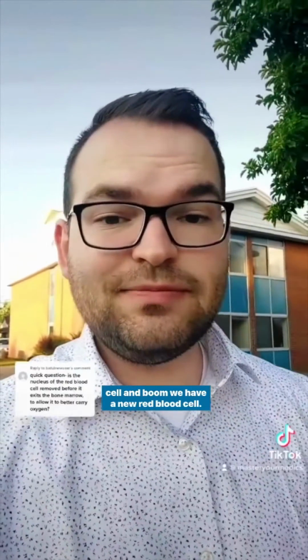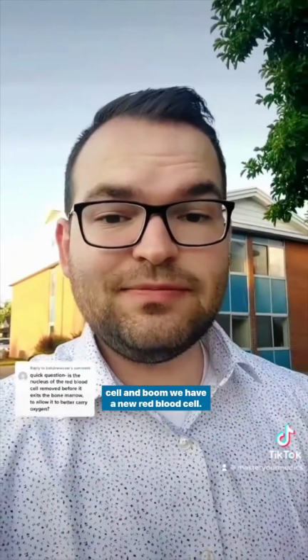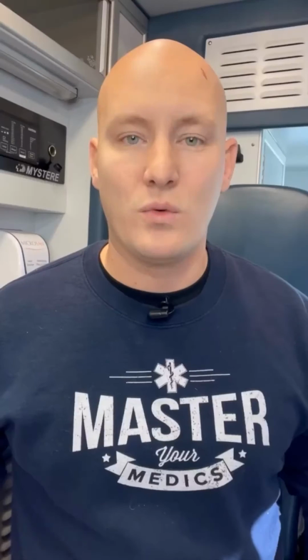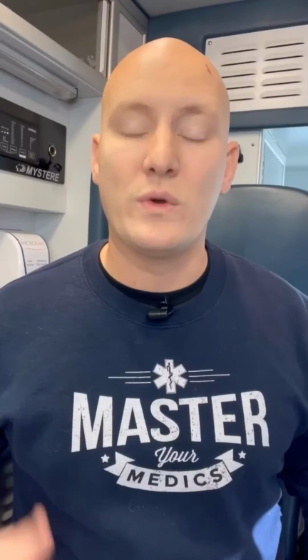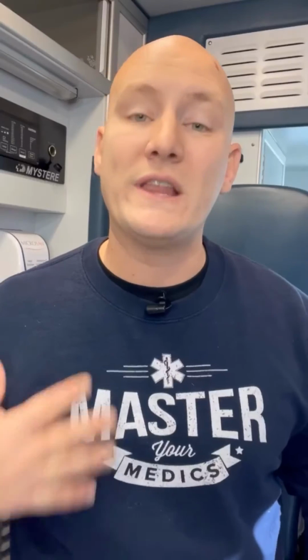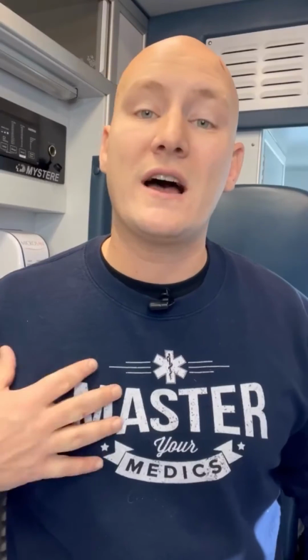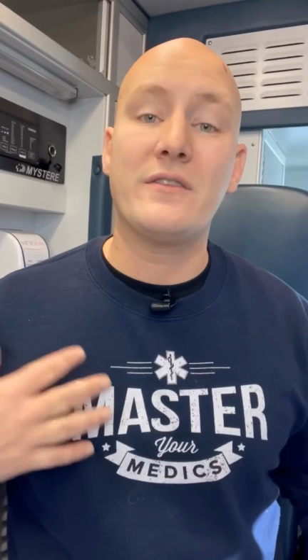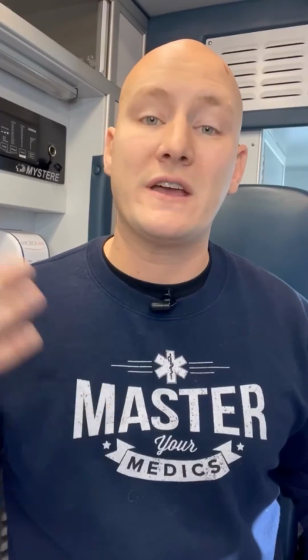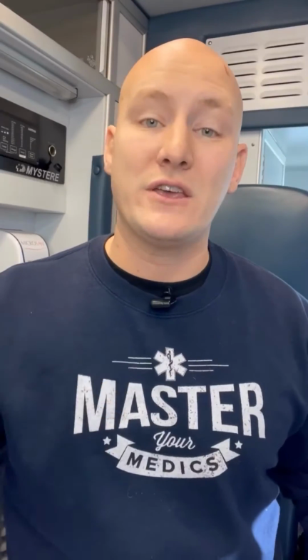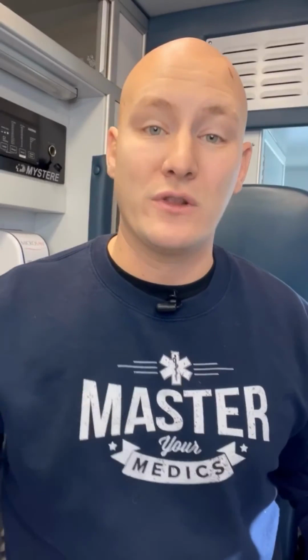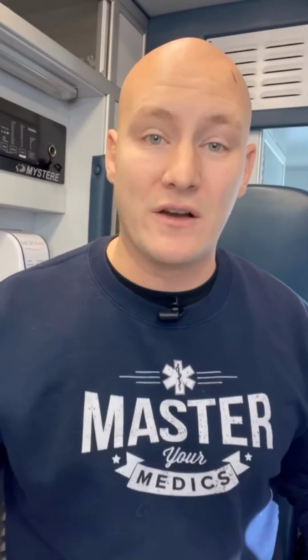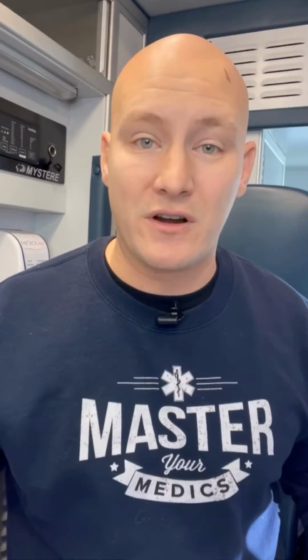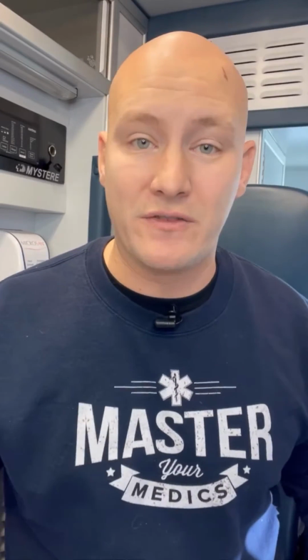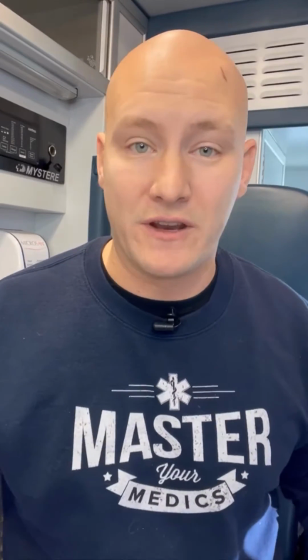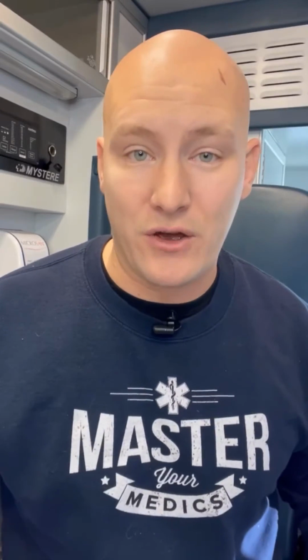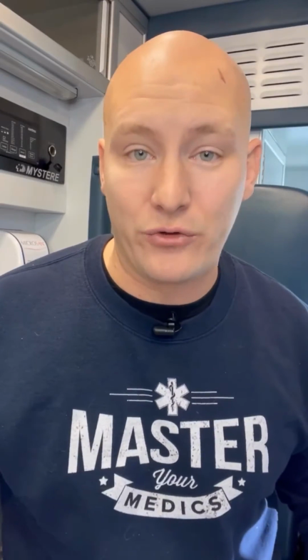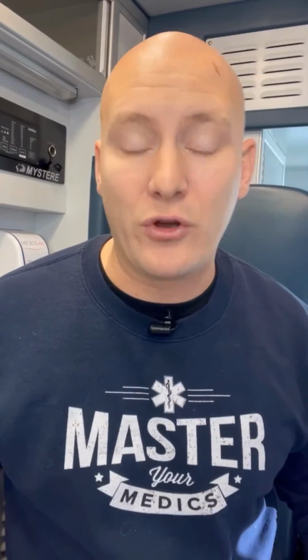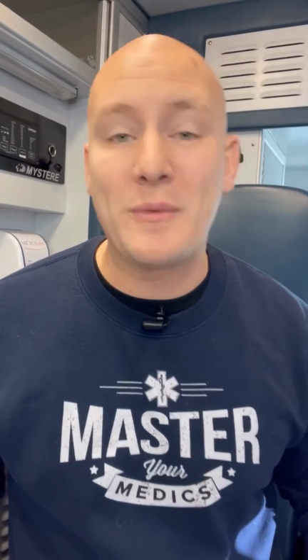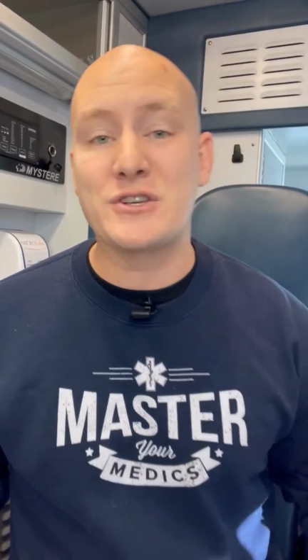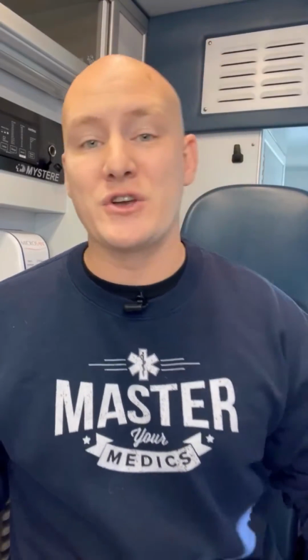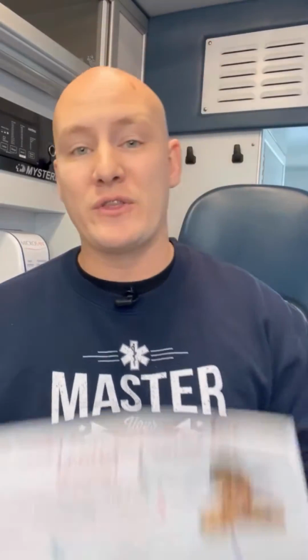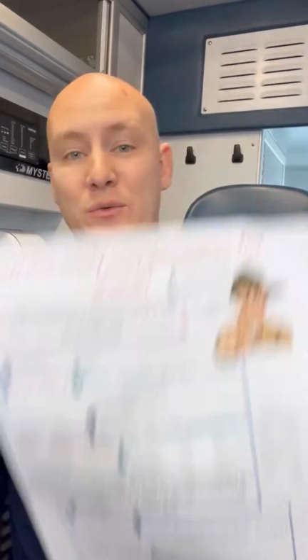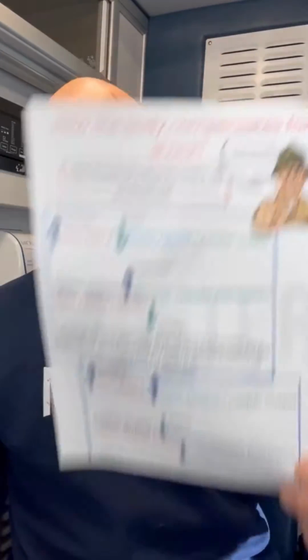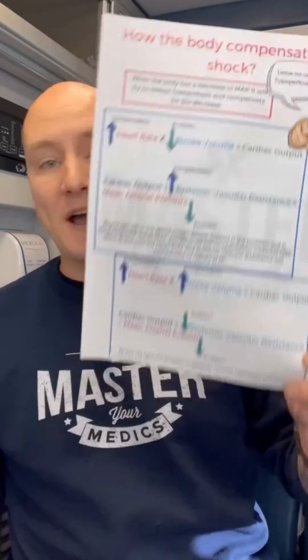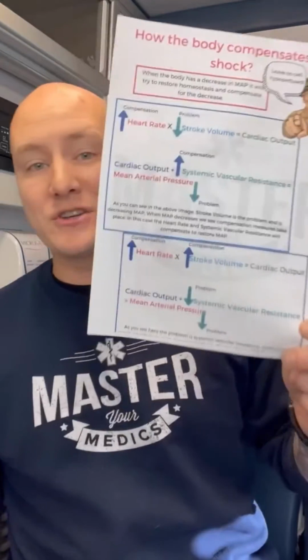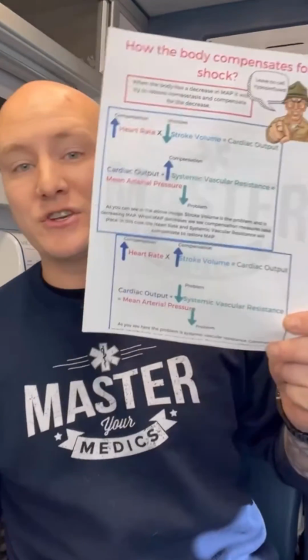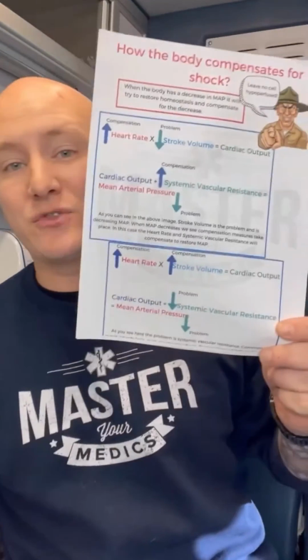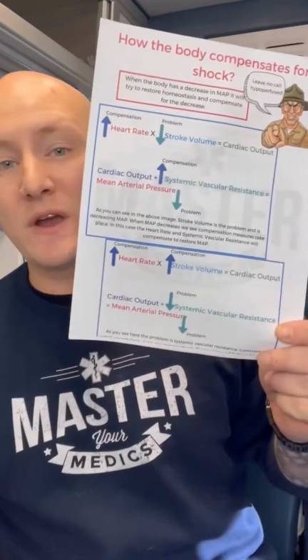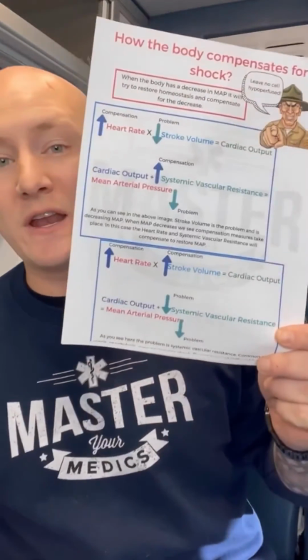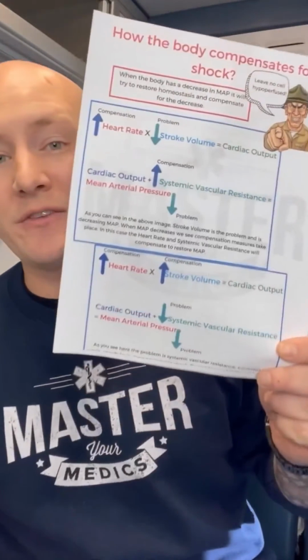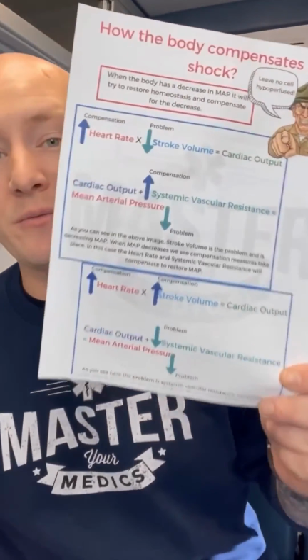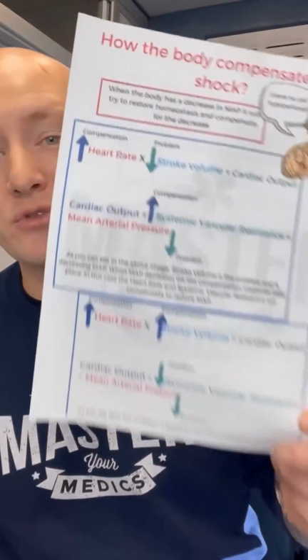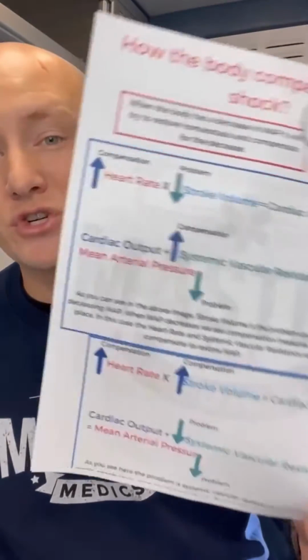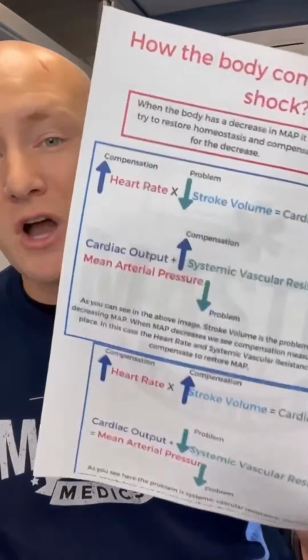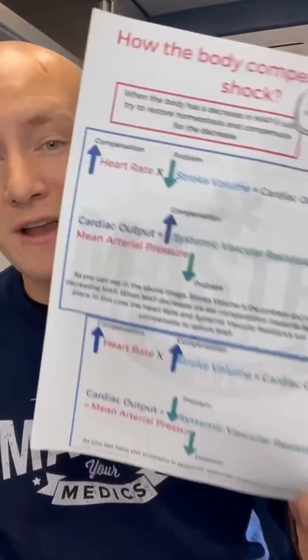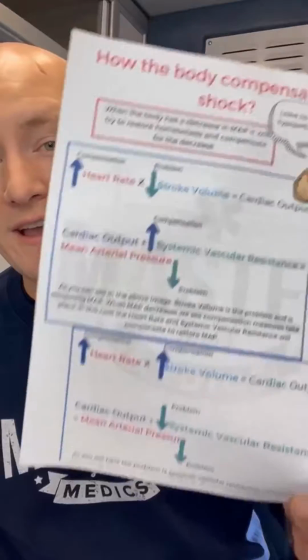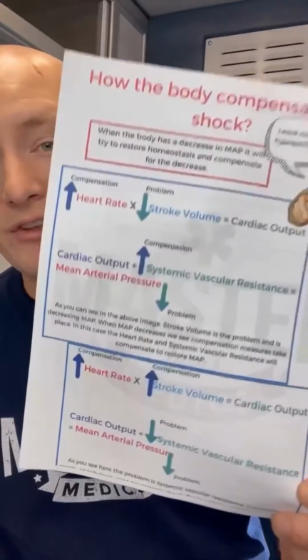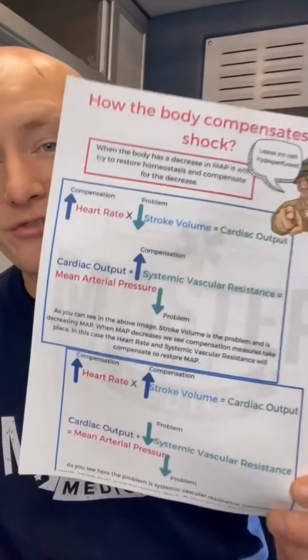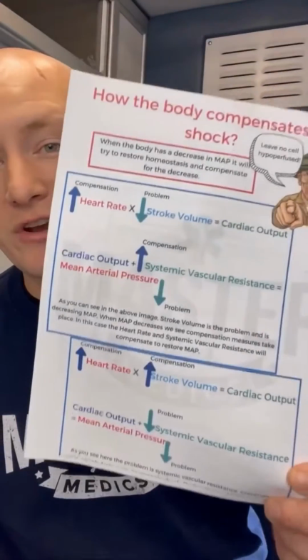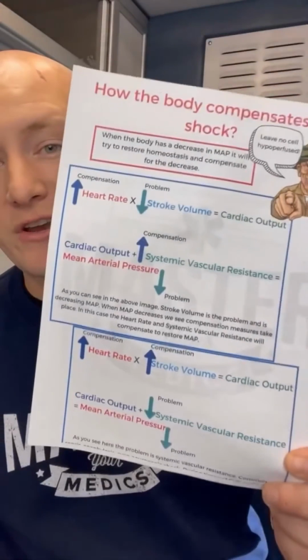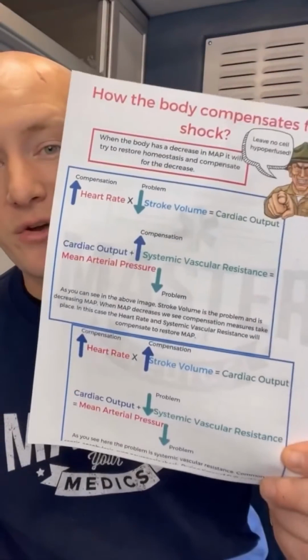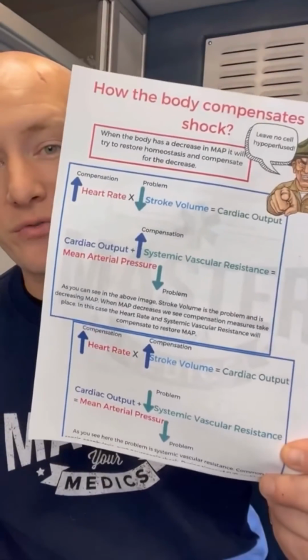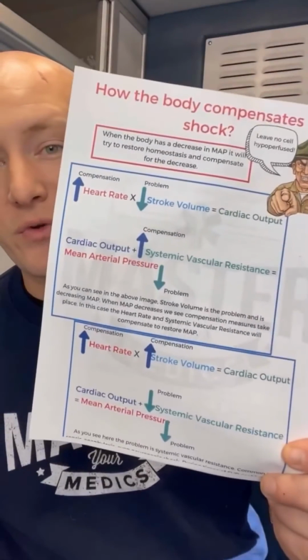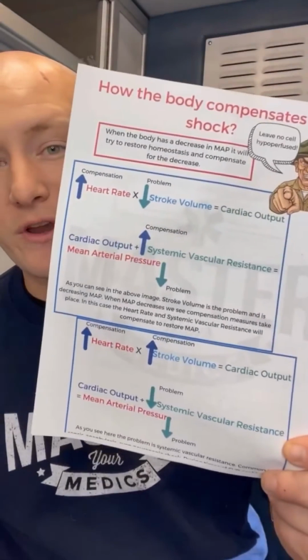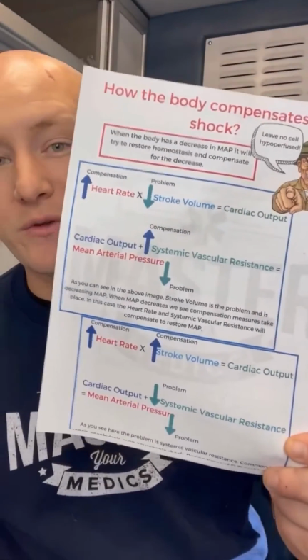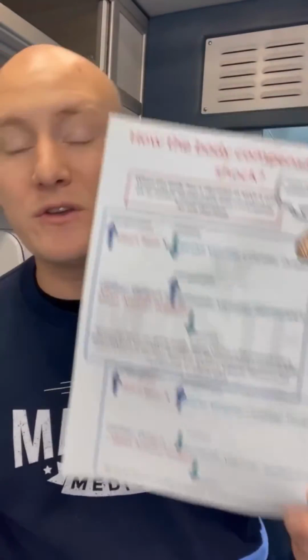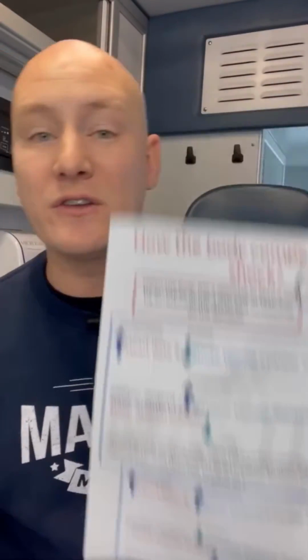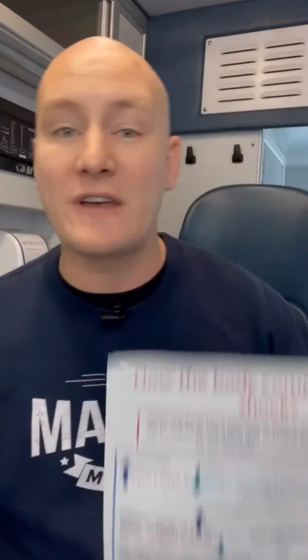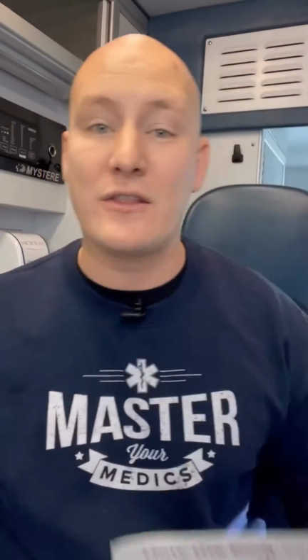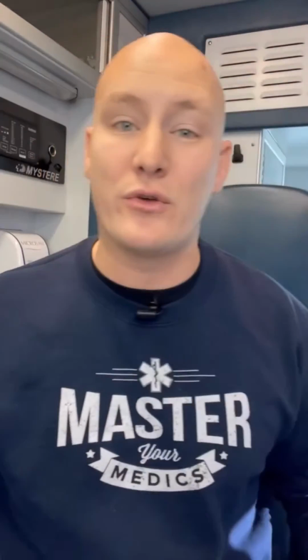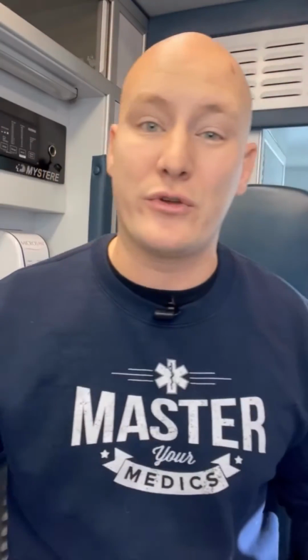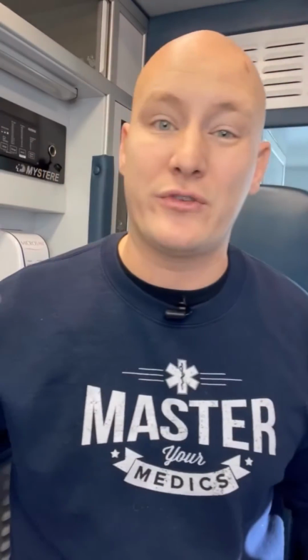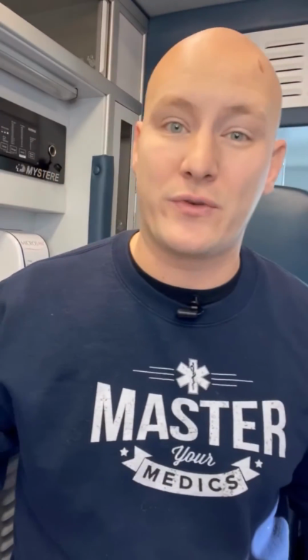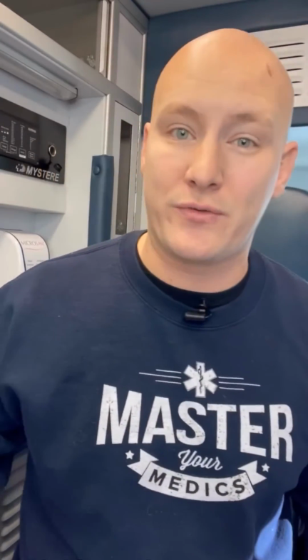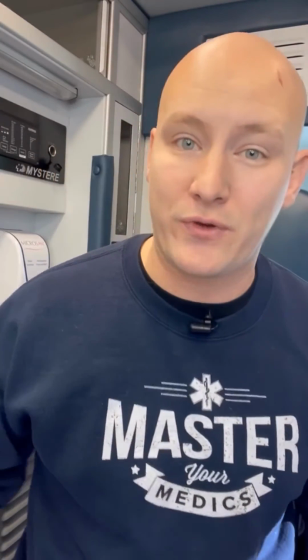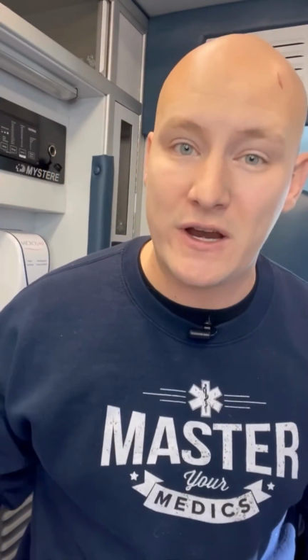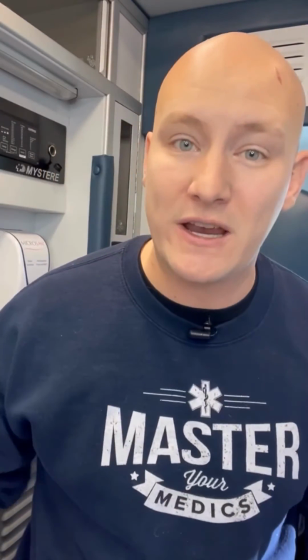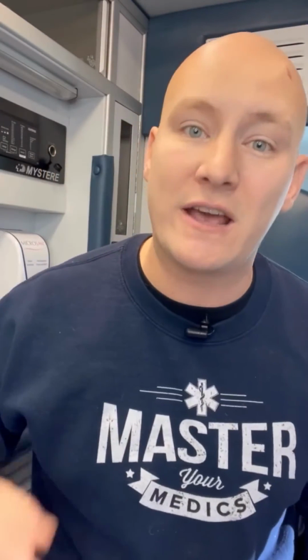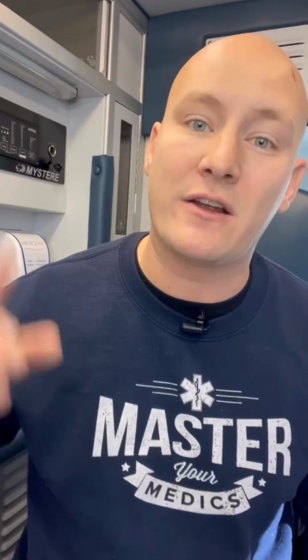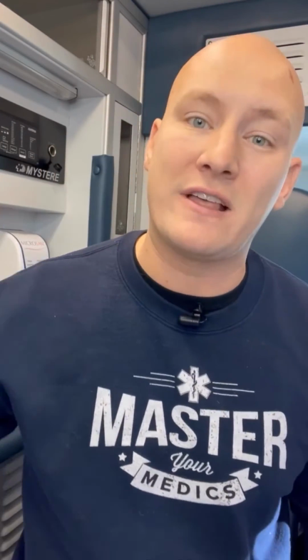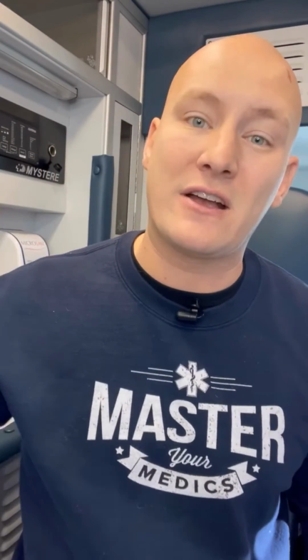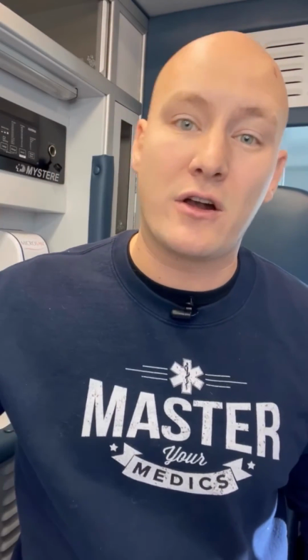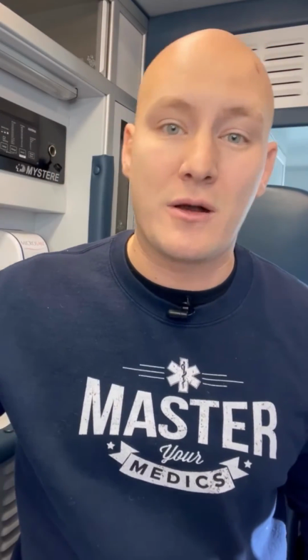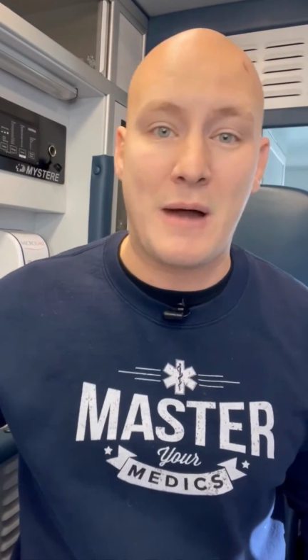We love that you love our videos so much, so we've actually created some illustrated notes for you, and you can download these for free with a link in our bio.